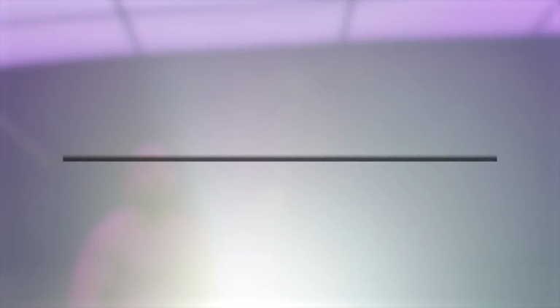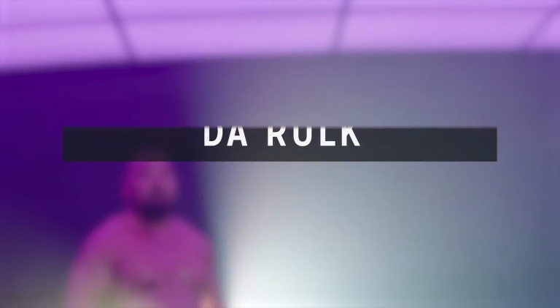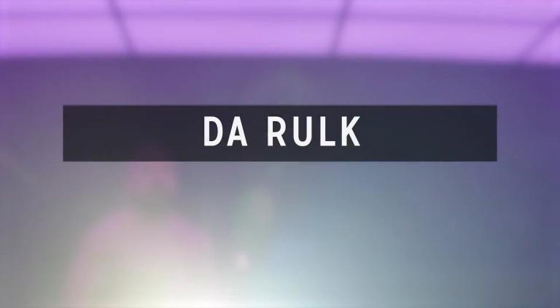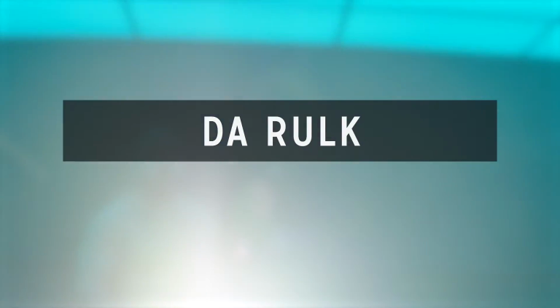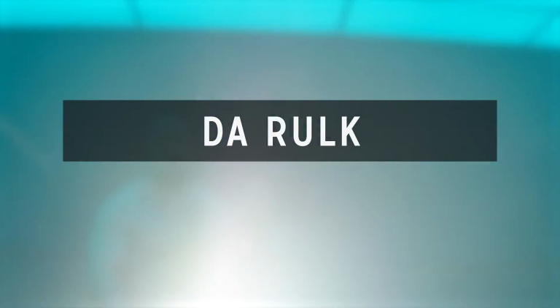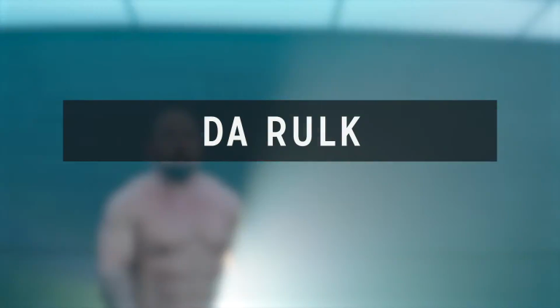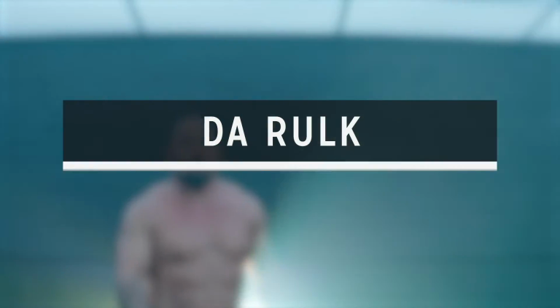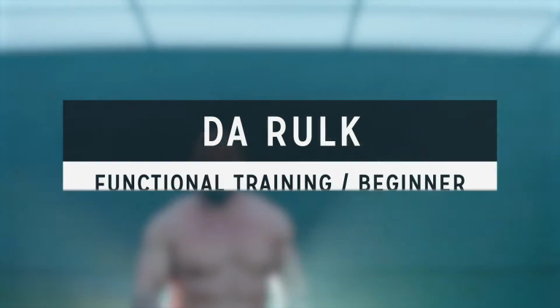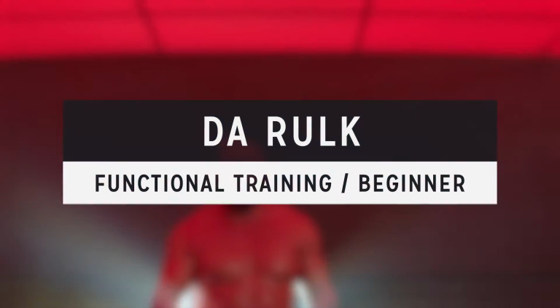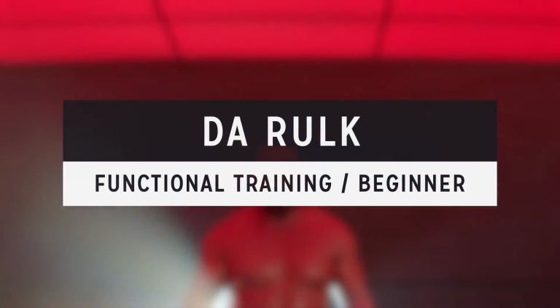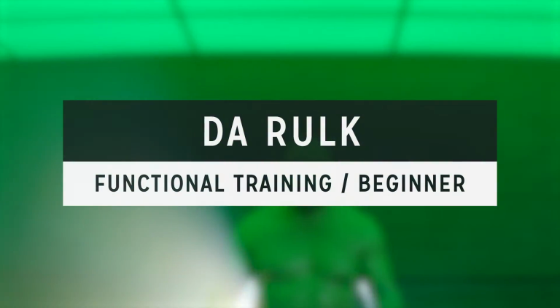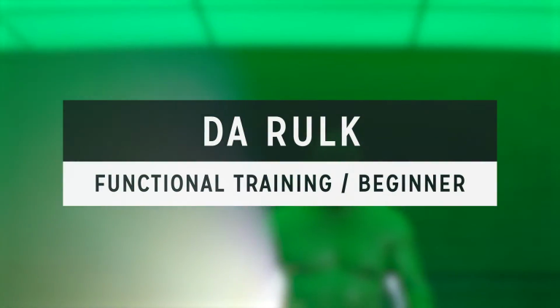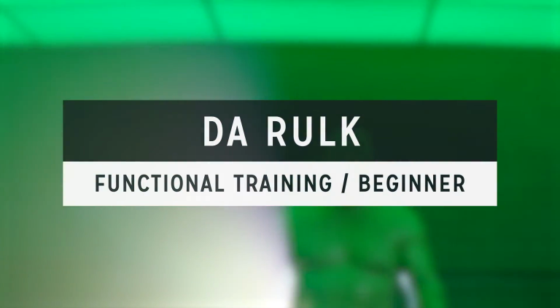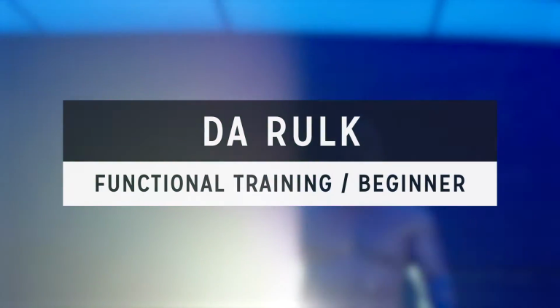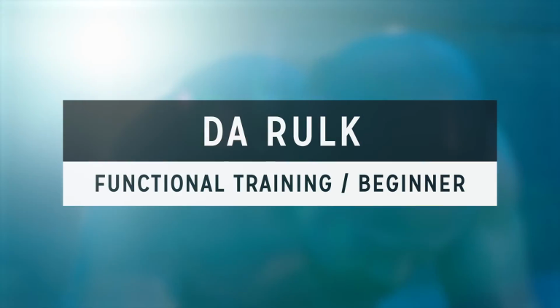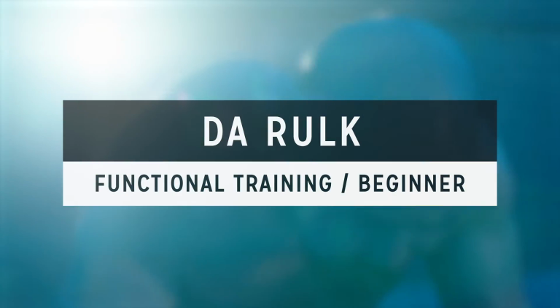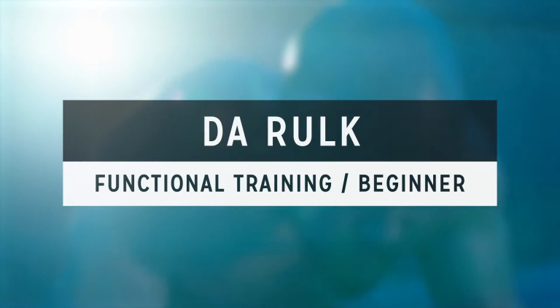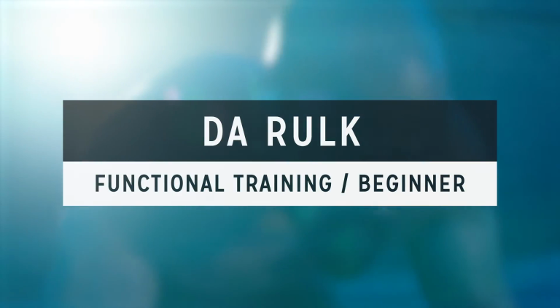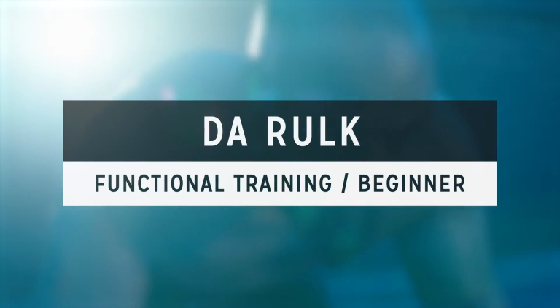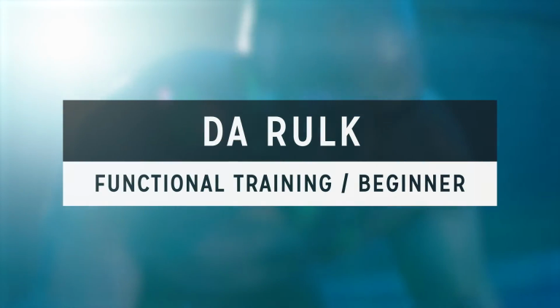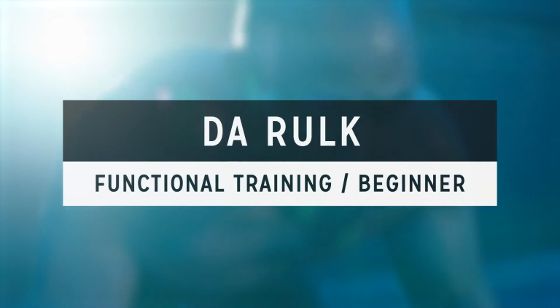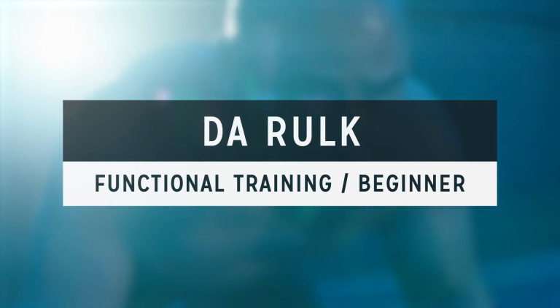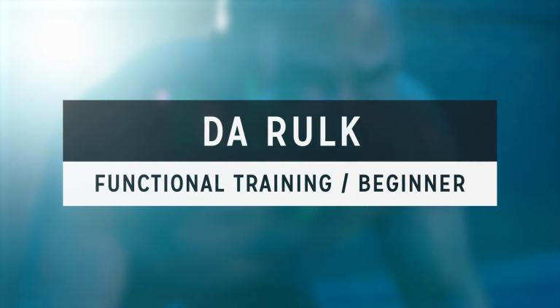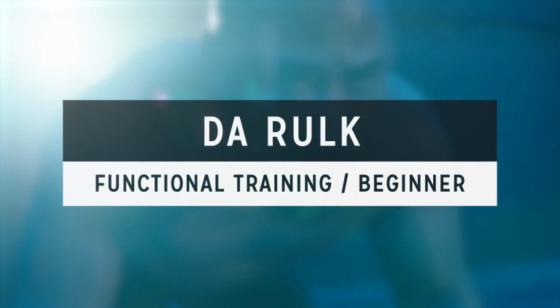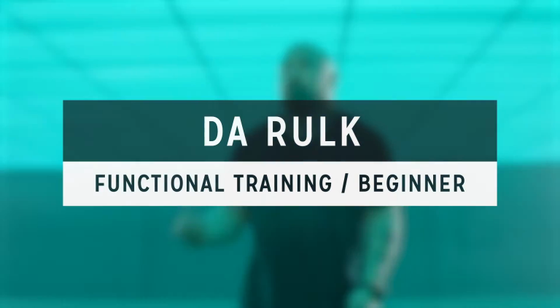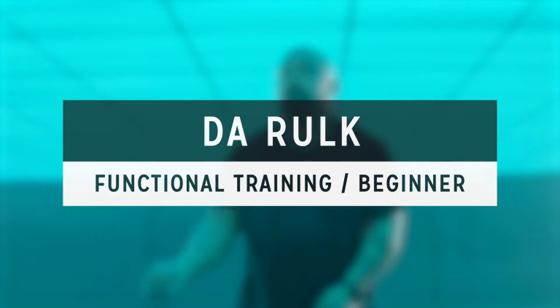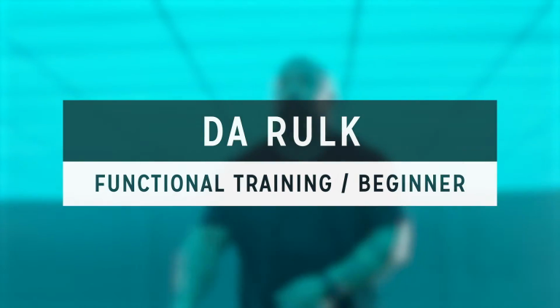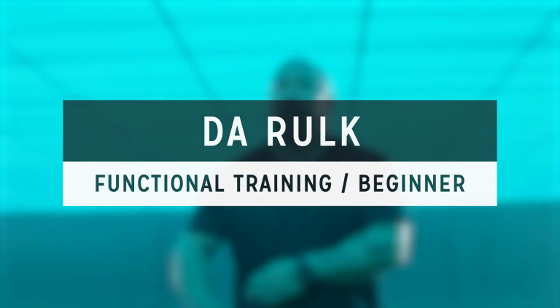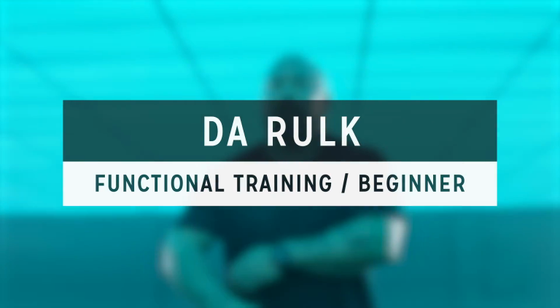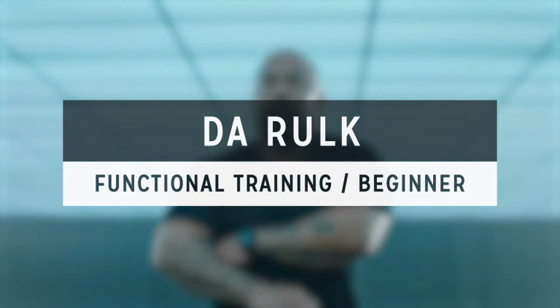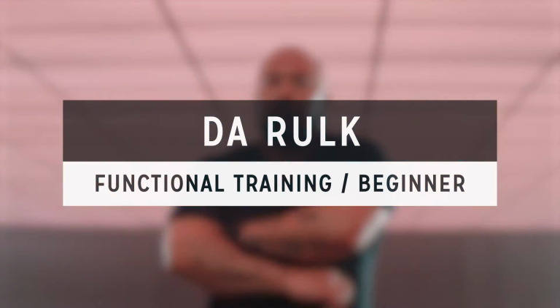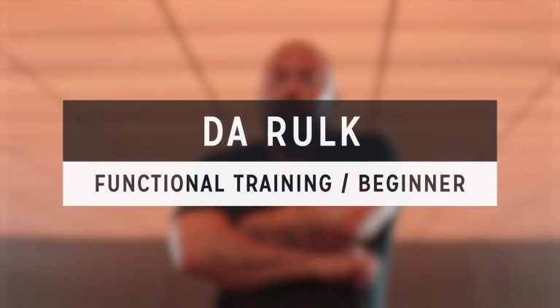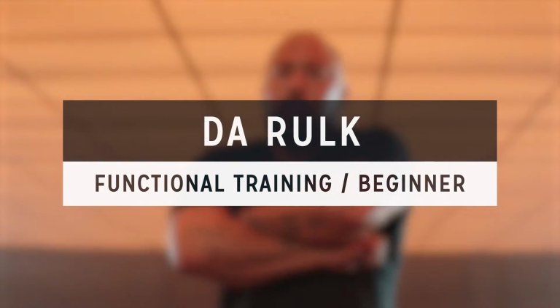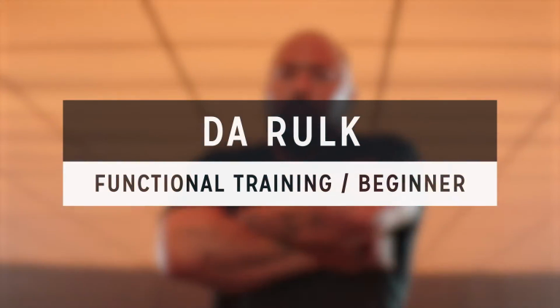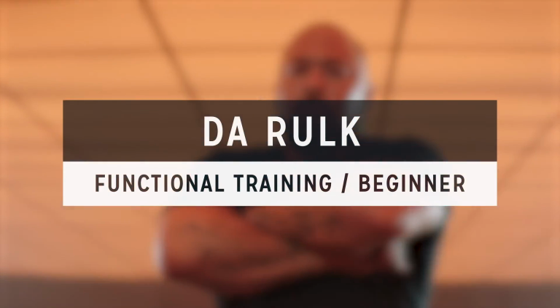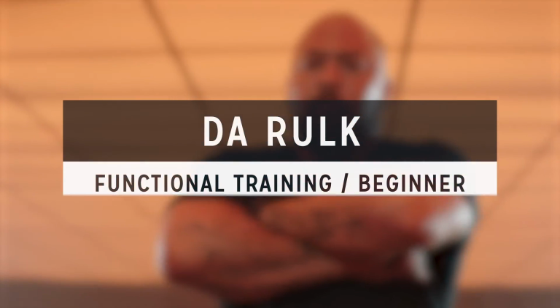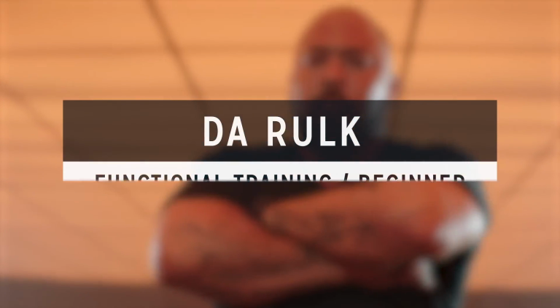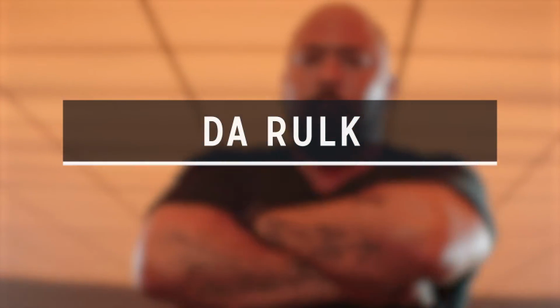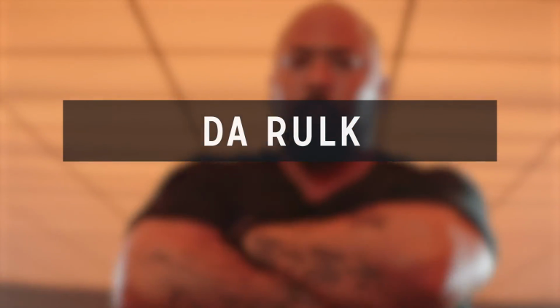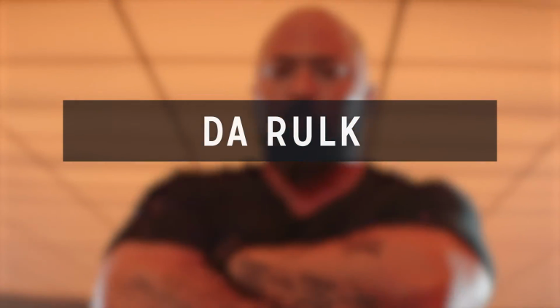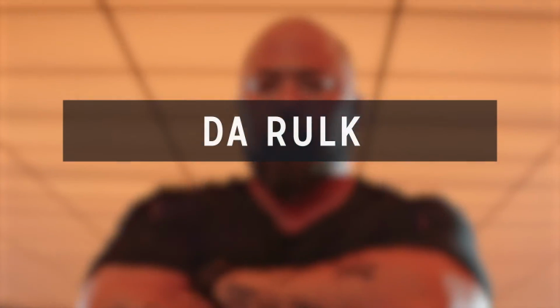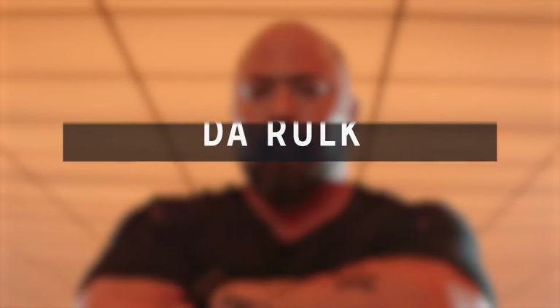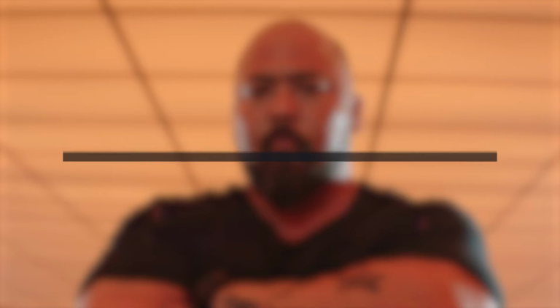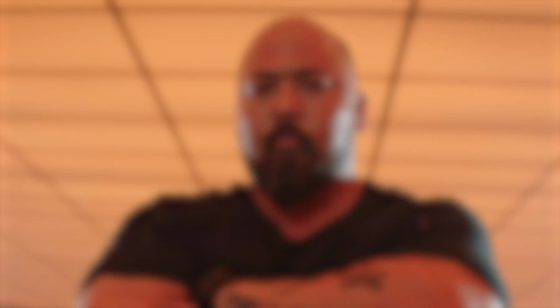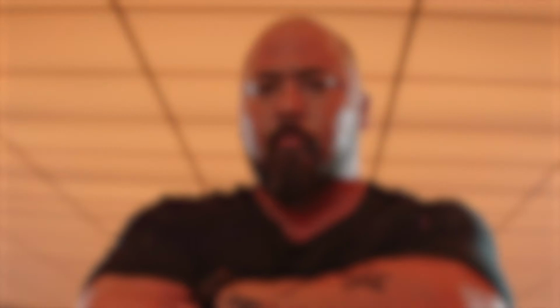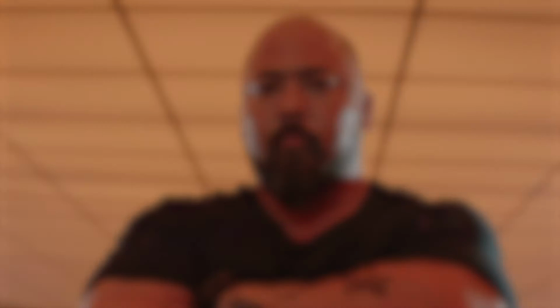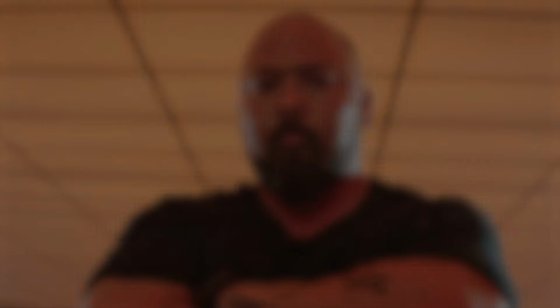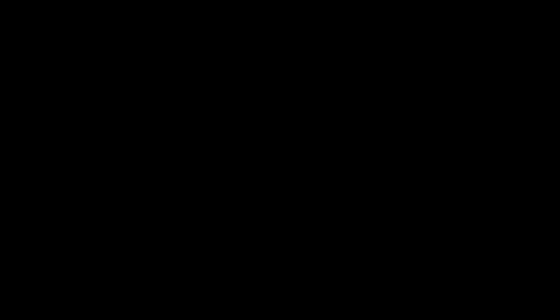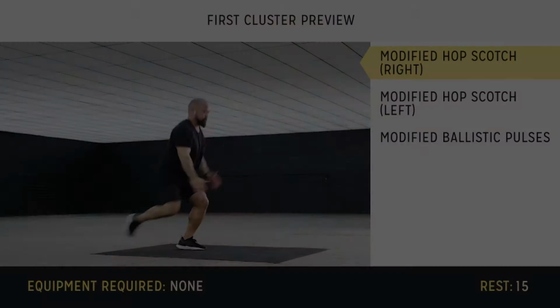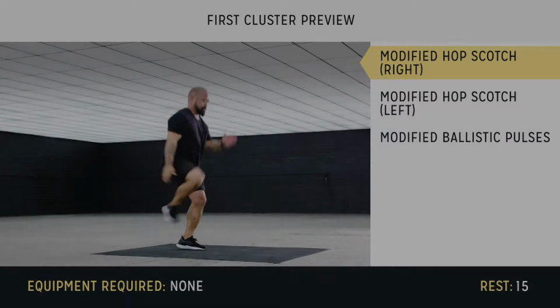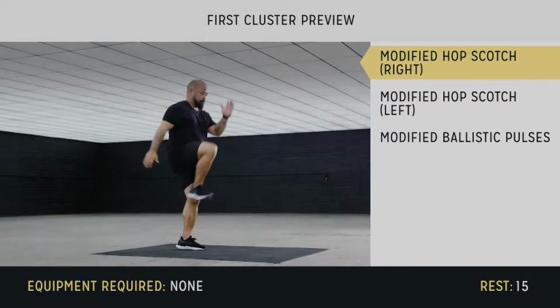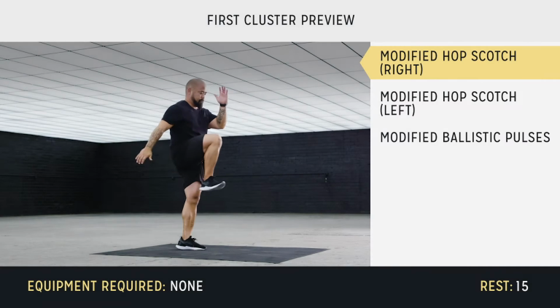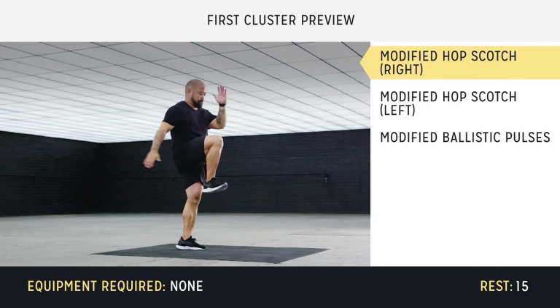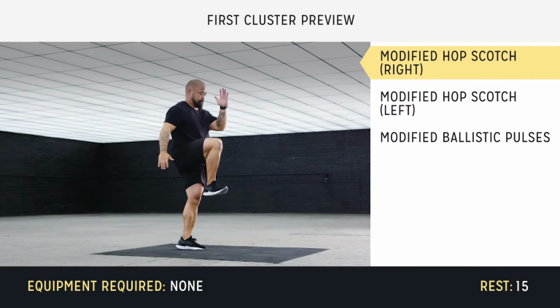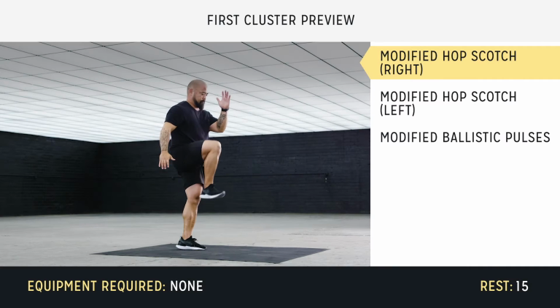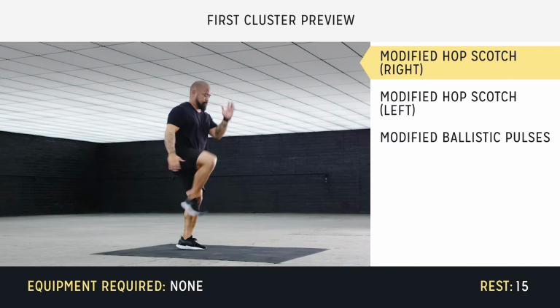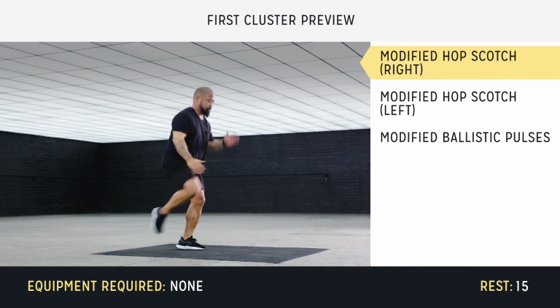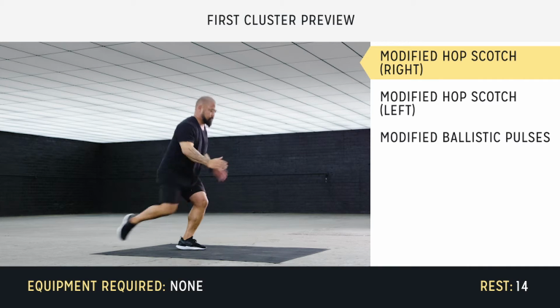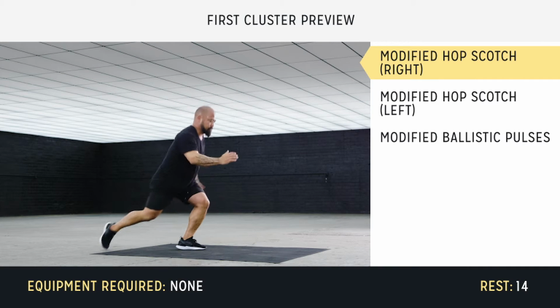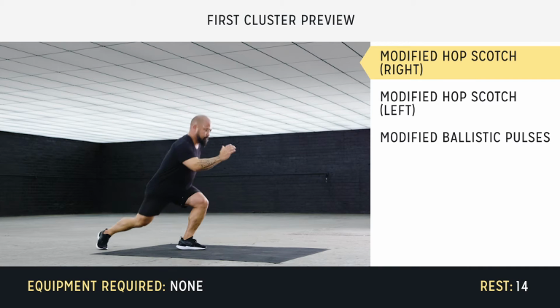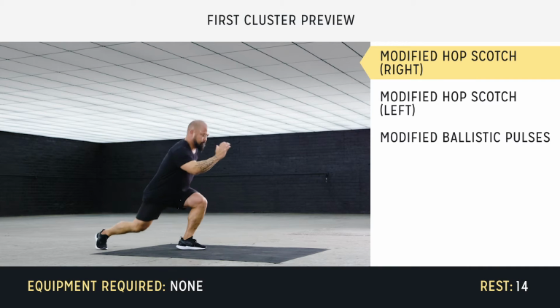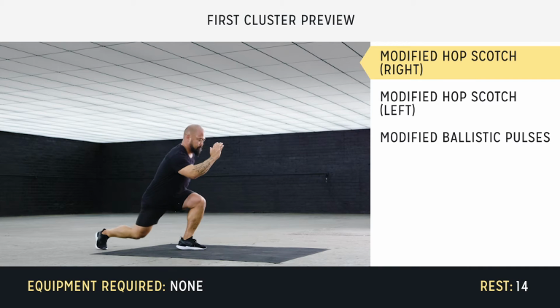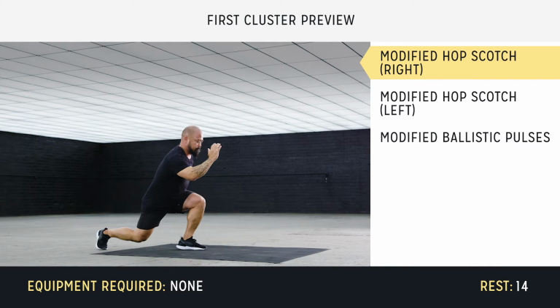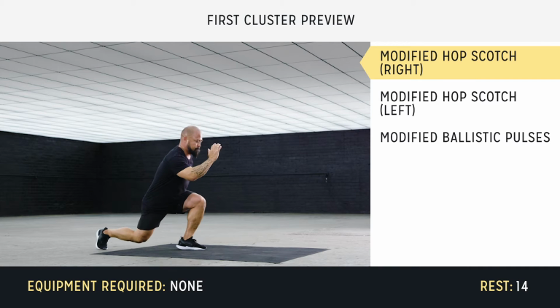Hi, I'm Roke. Welcome to your beginner functional training session. Okay, let's get into it.